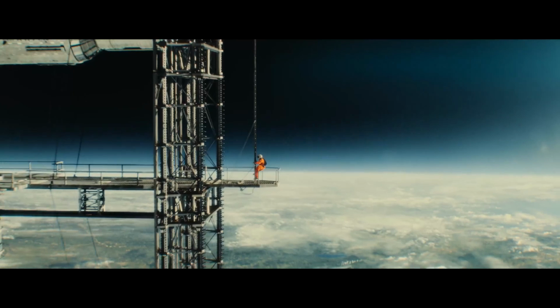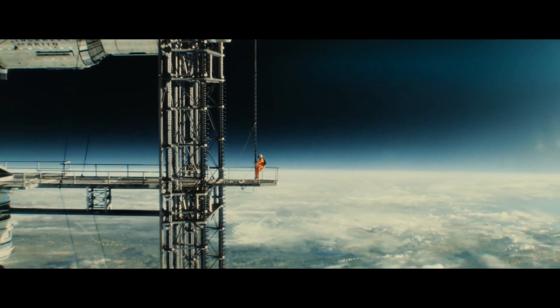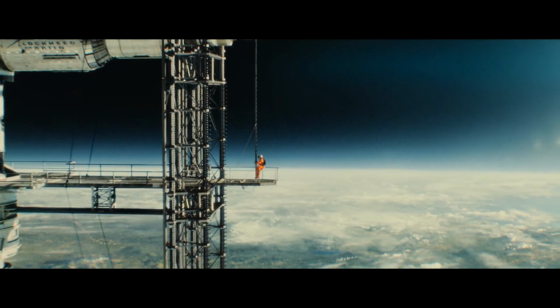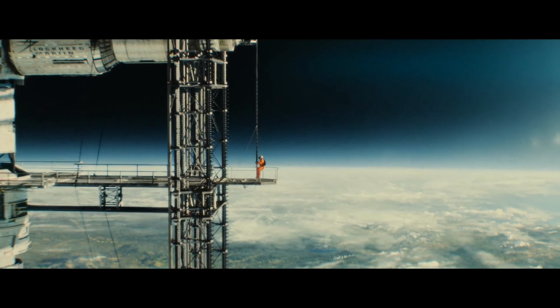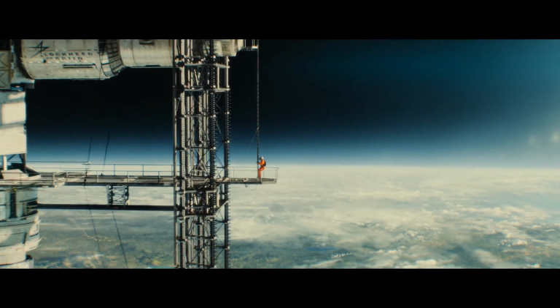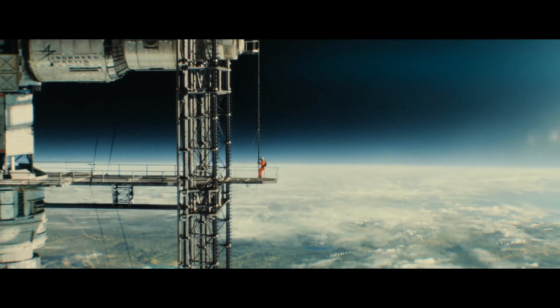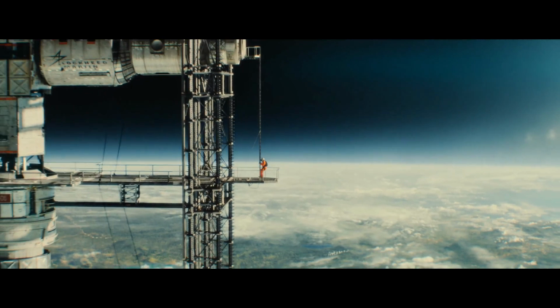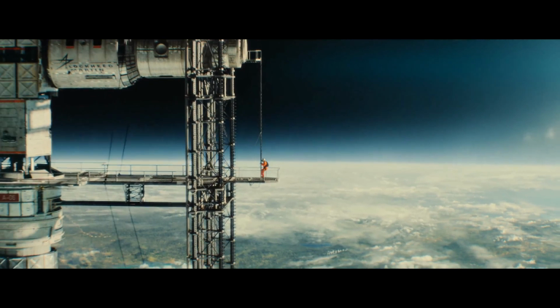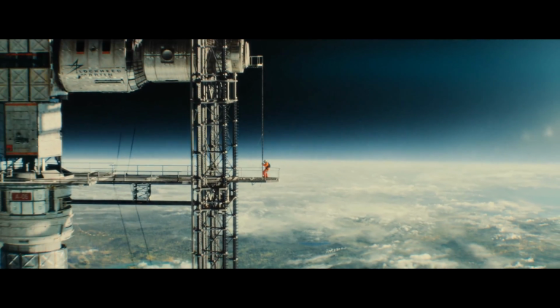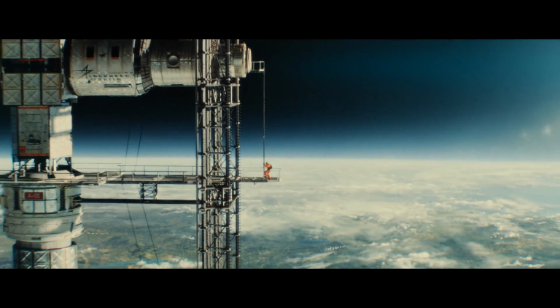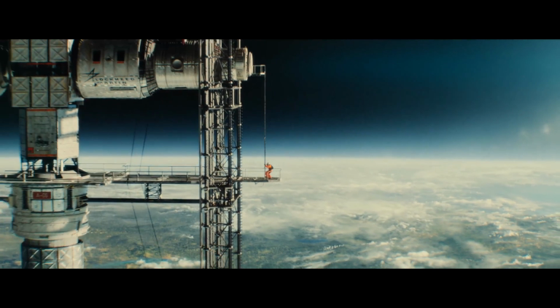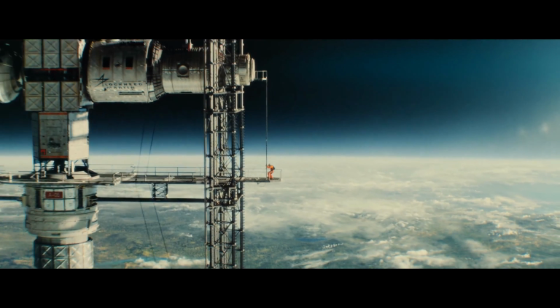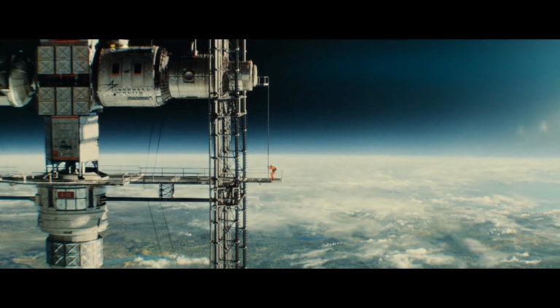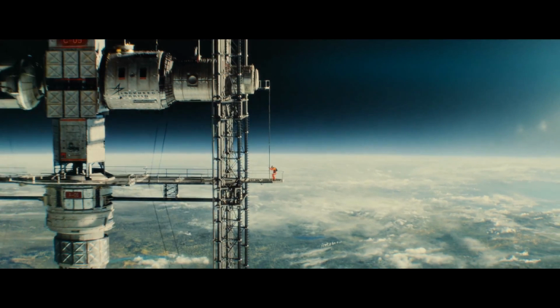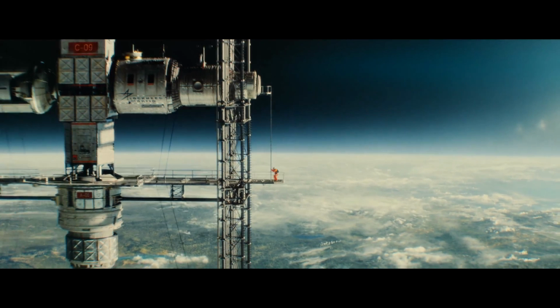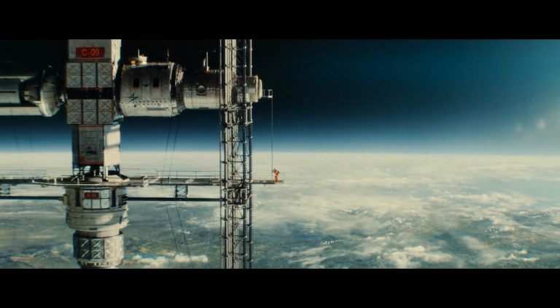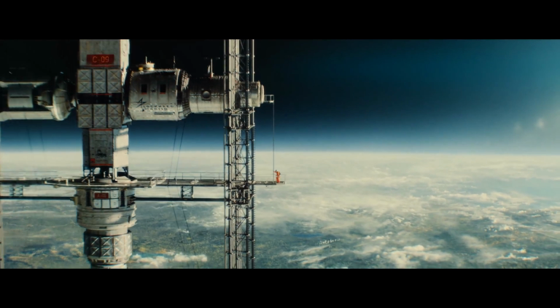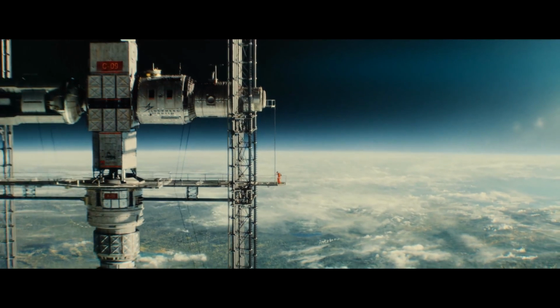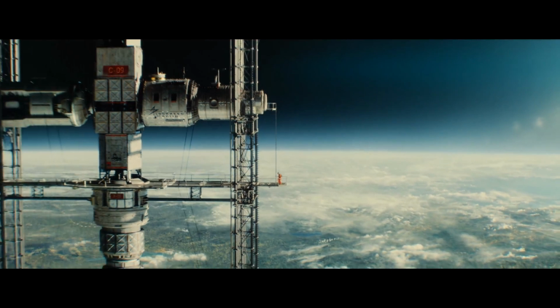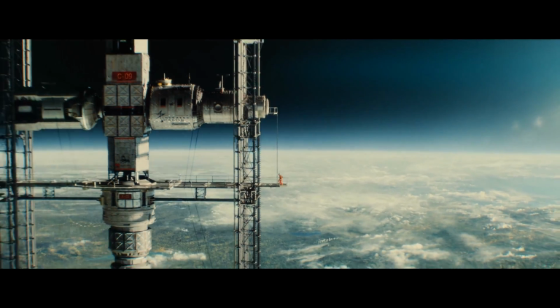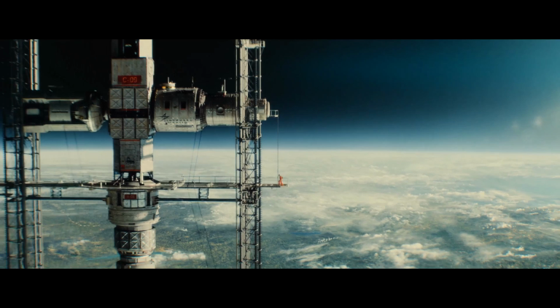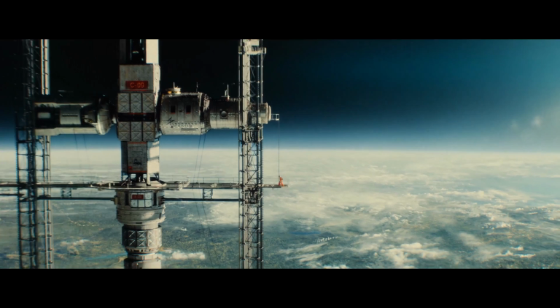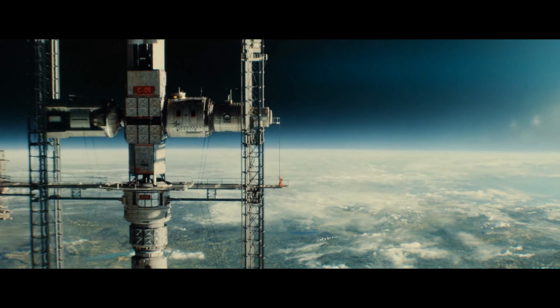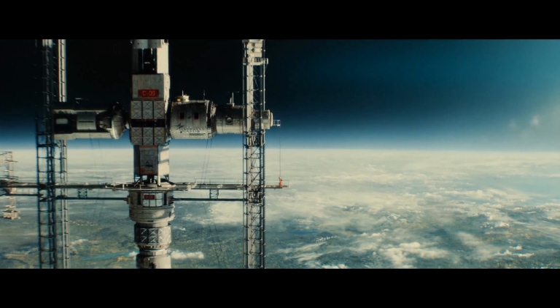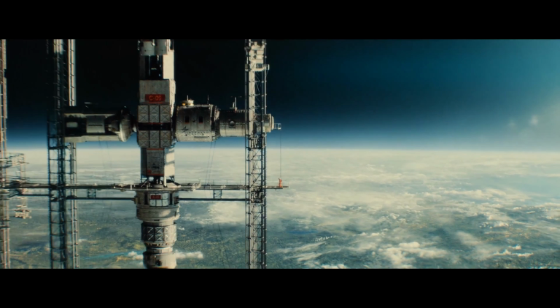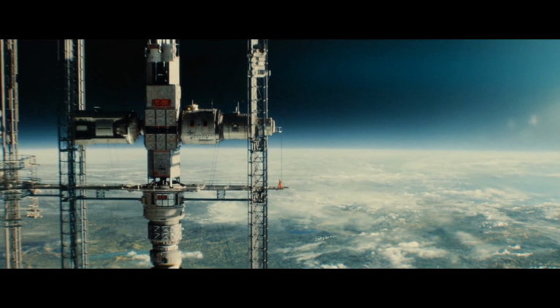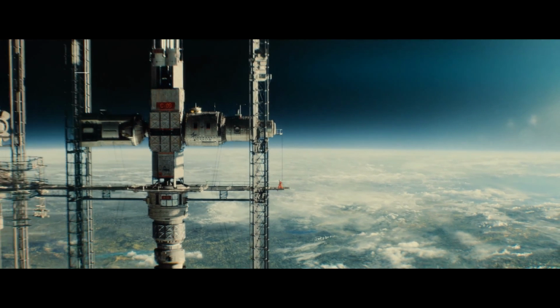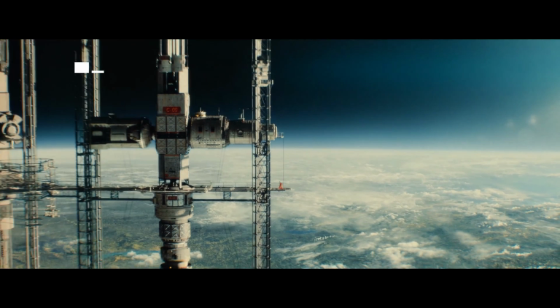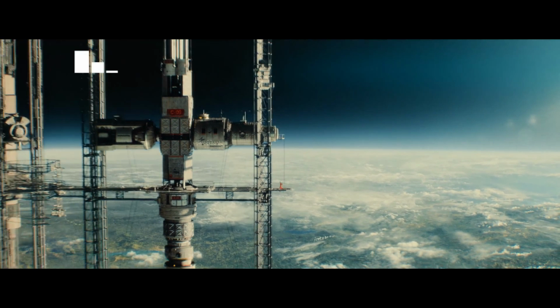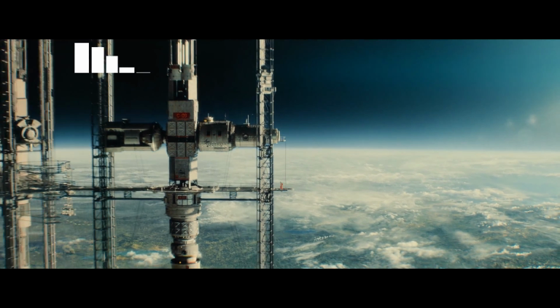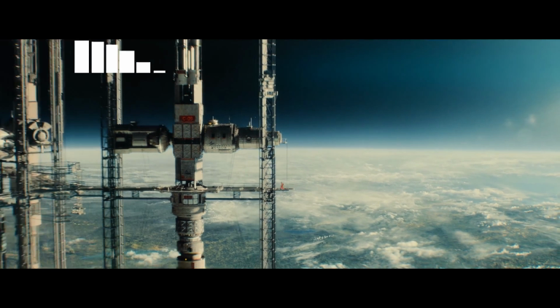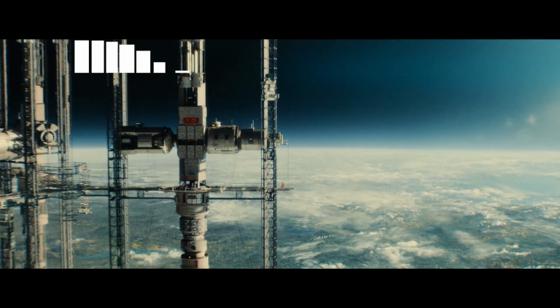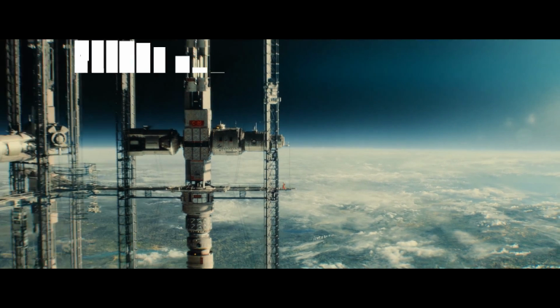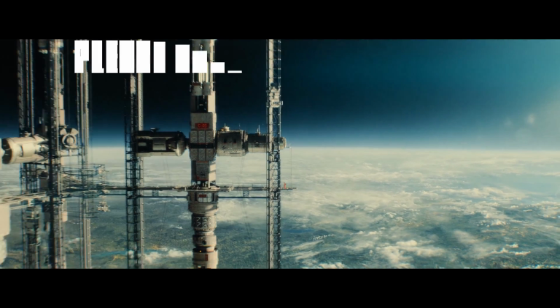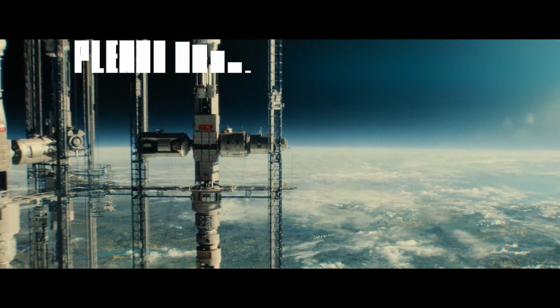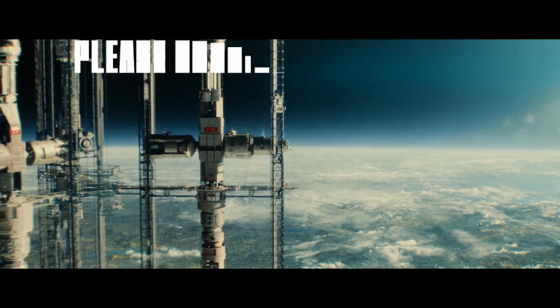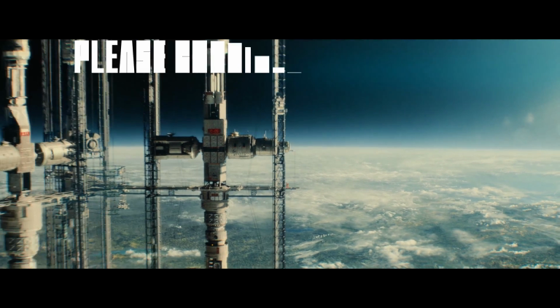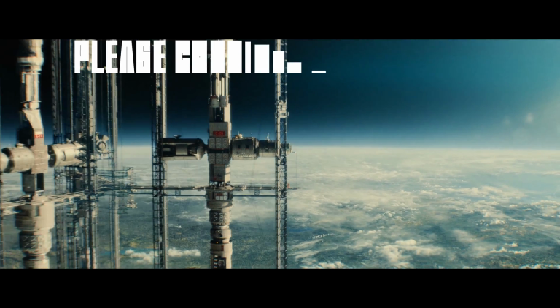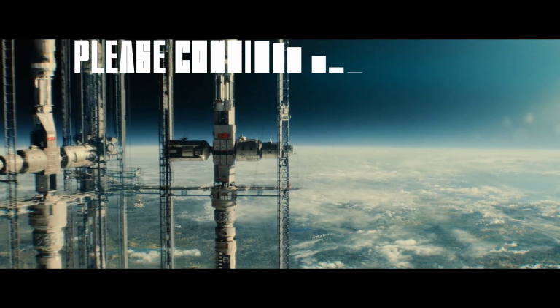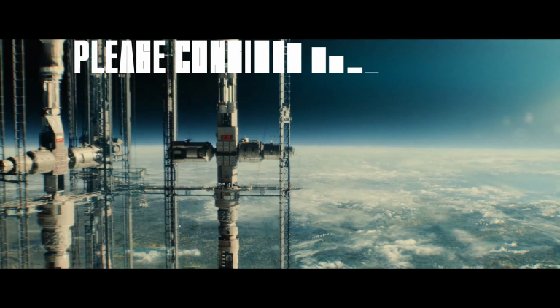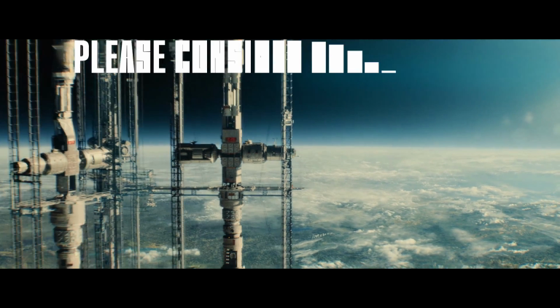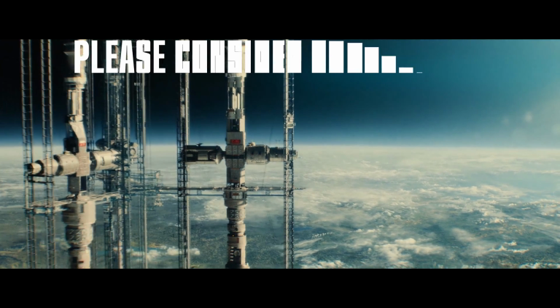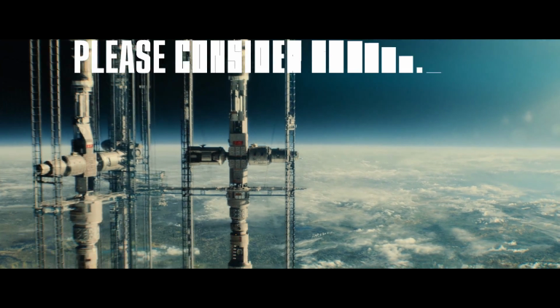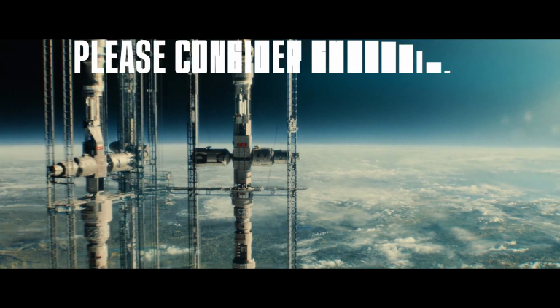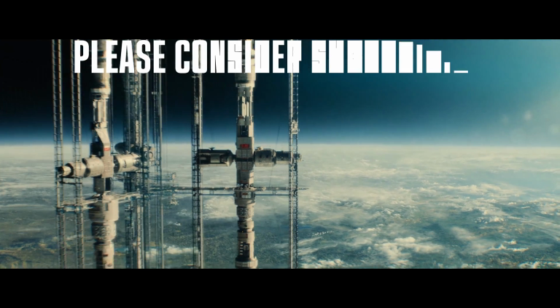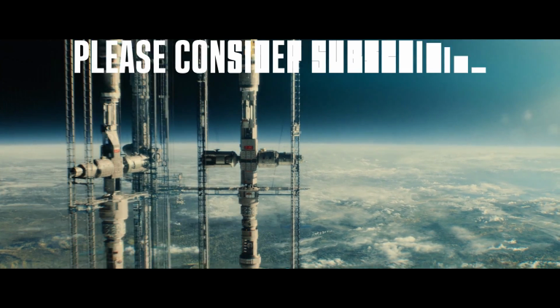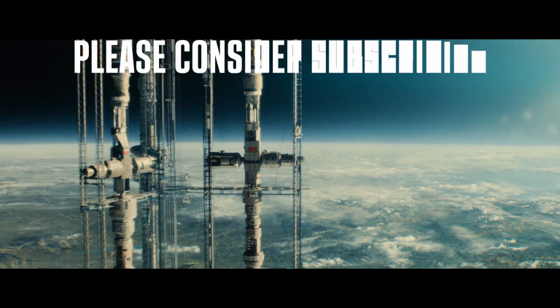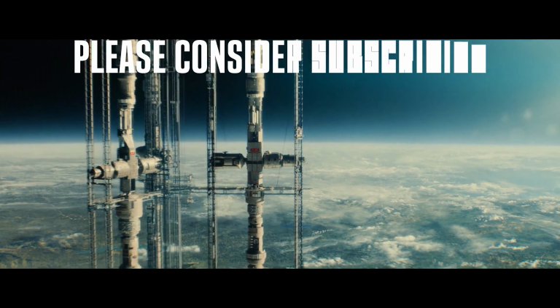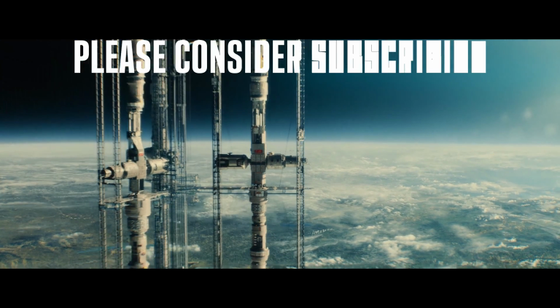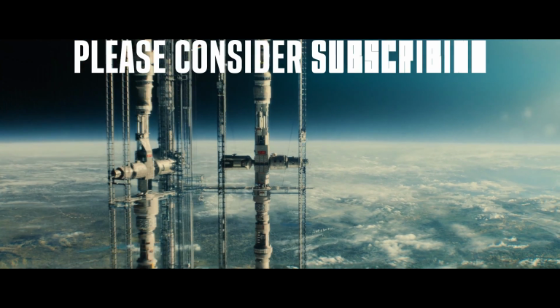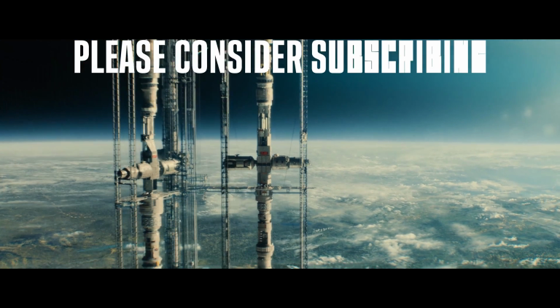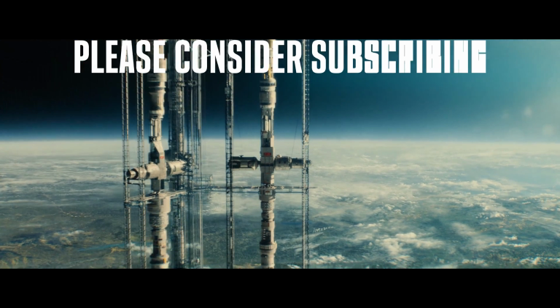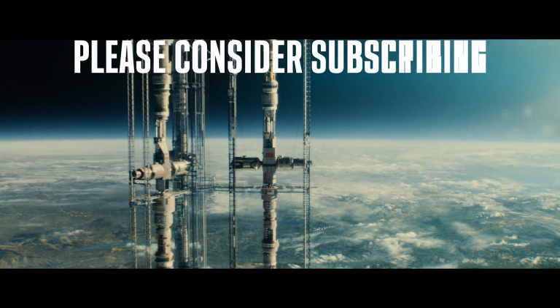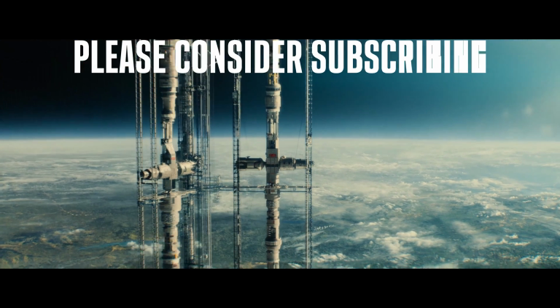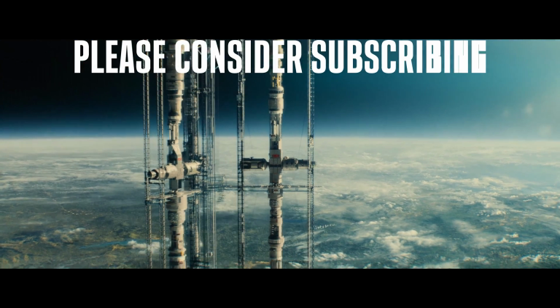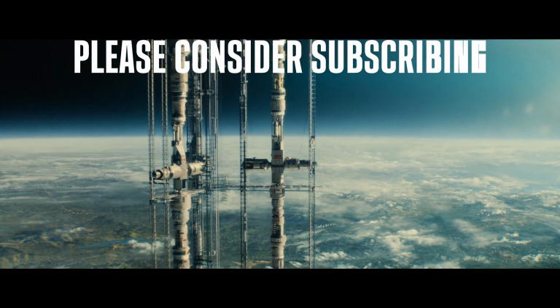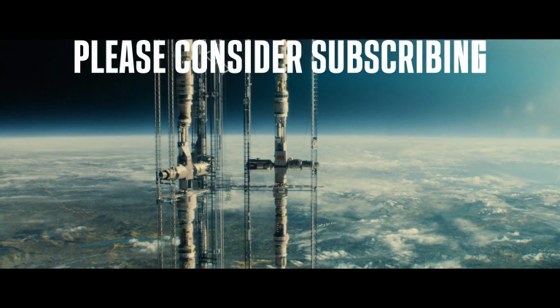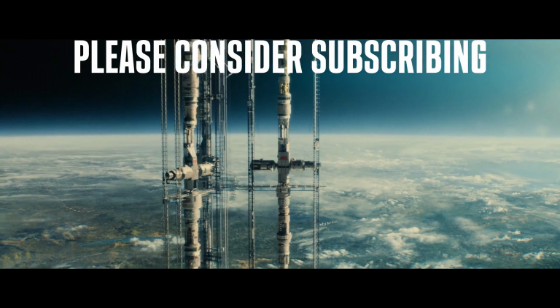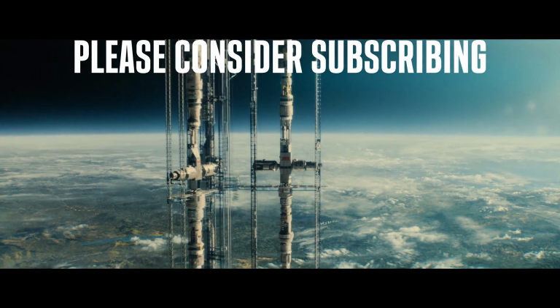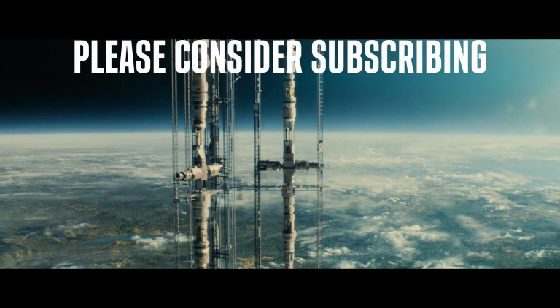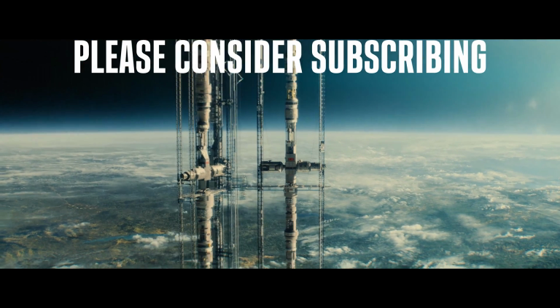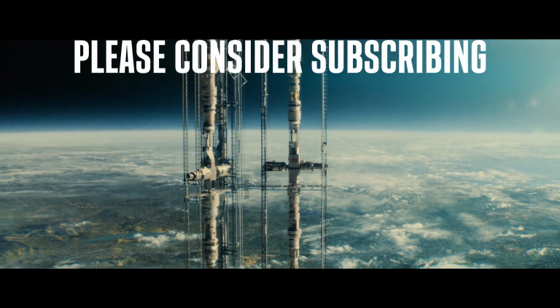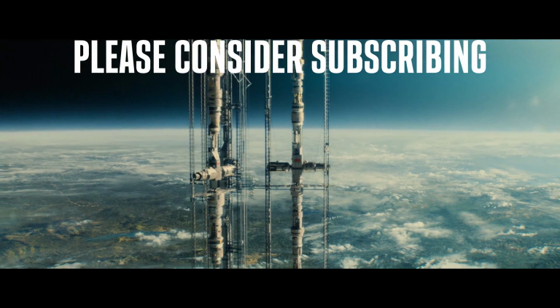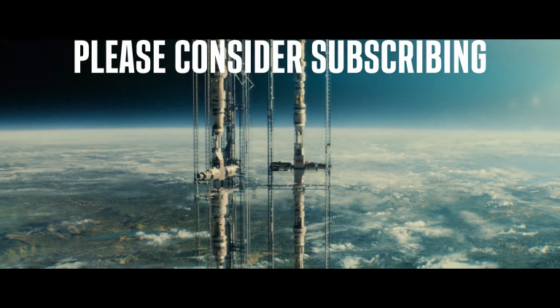If you want to chat about space, just DM me on Twitter, and please check out this recommended video — the YouTube algorithm thinks you'll really like it.